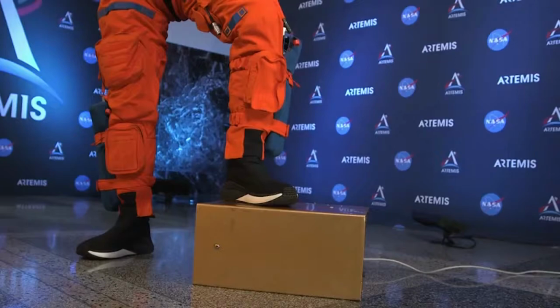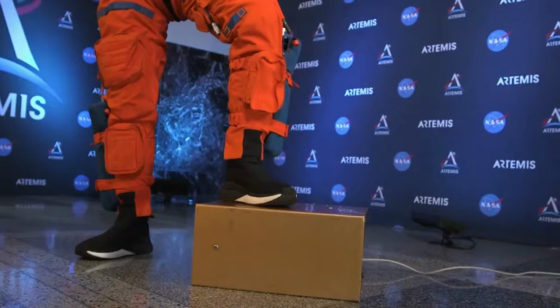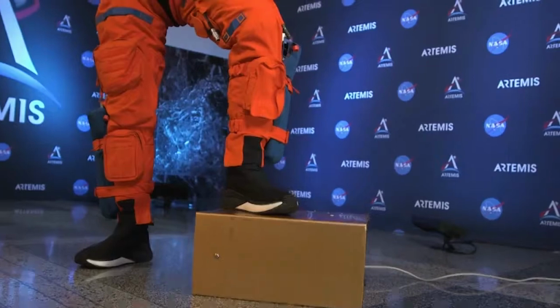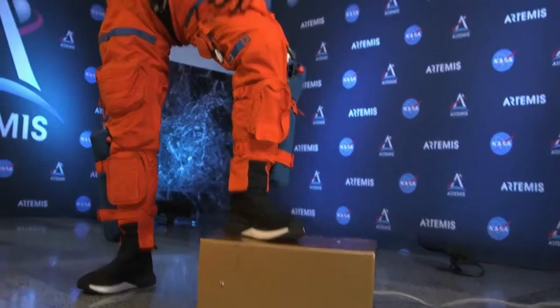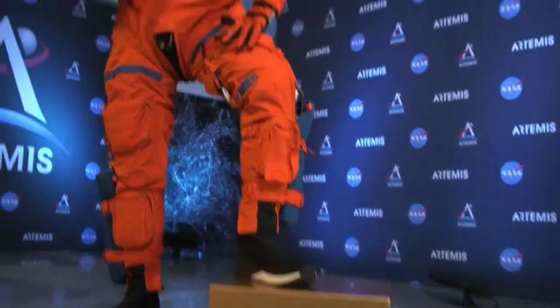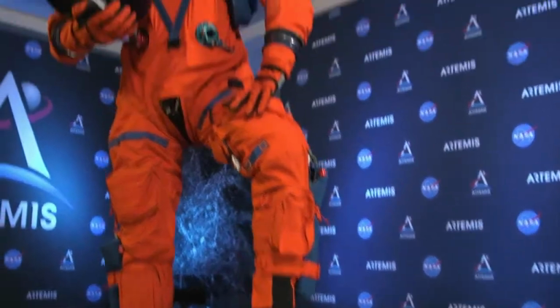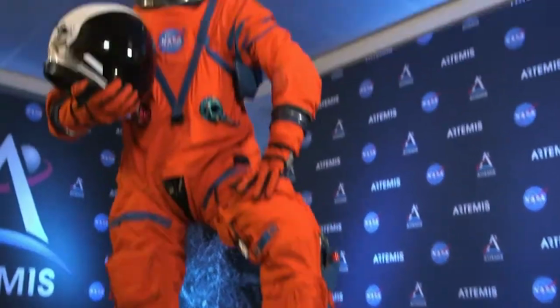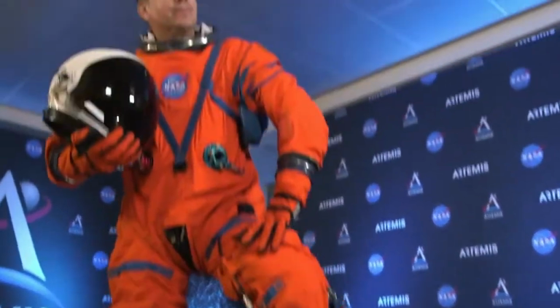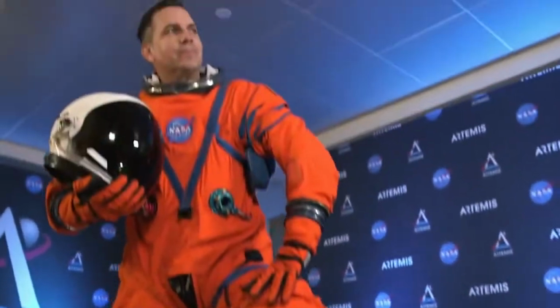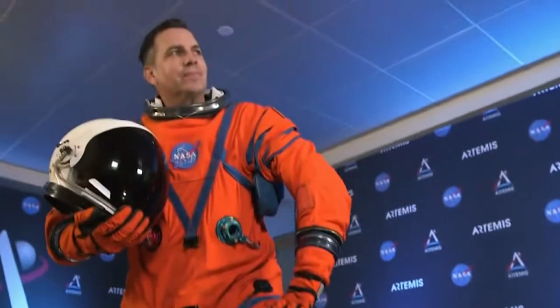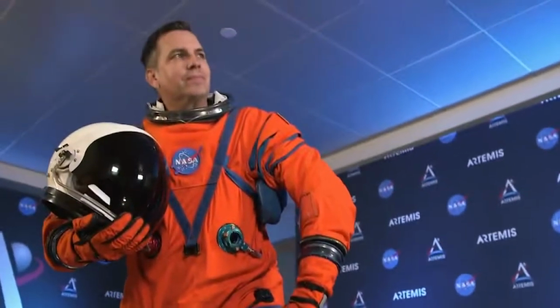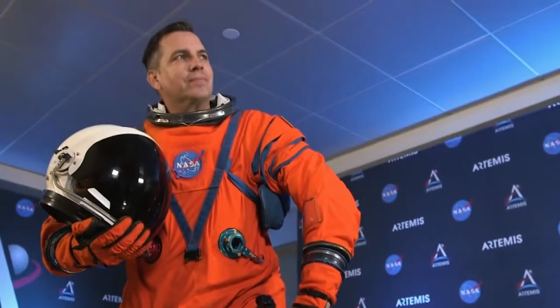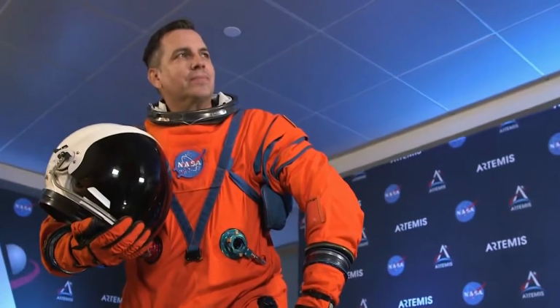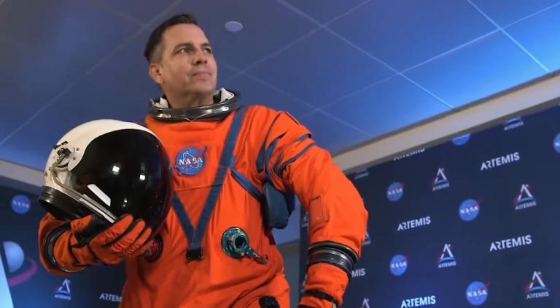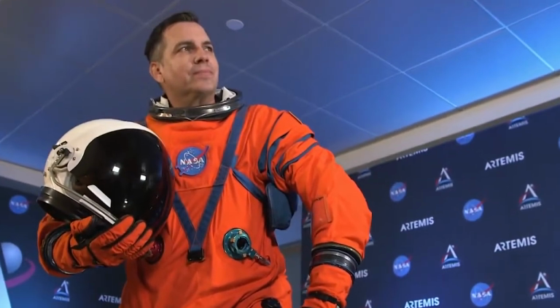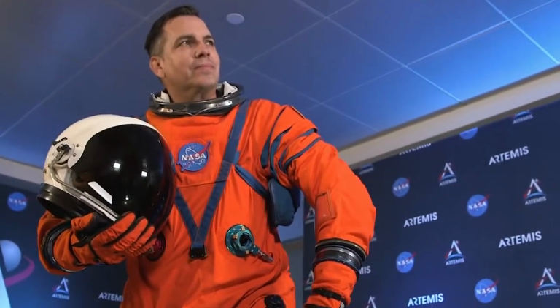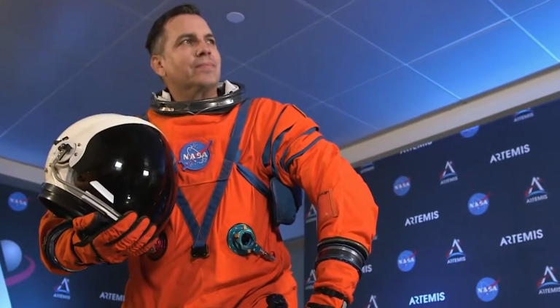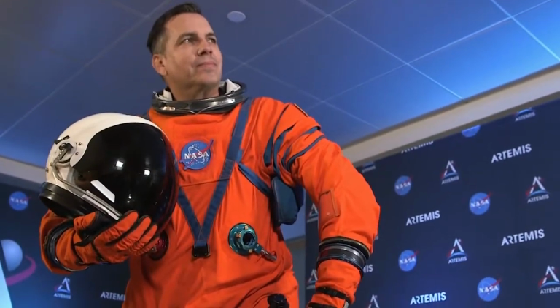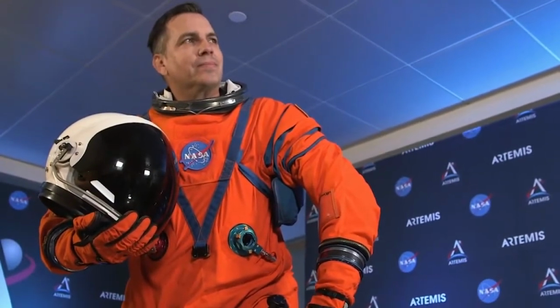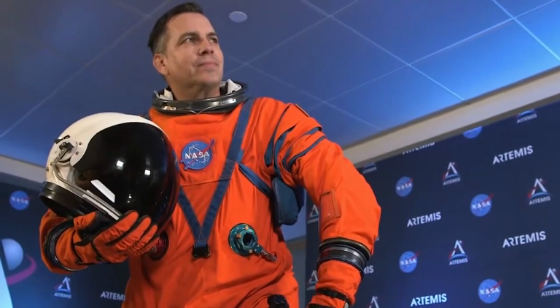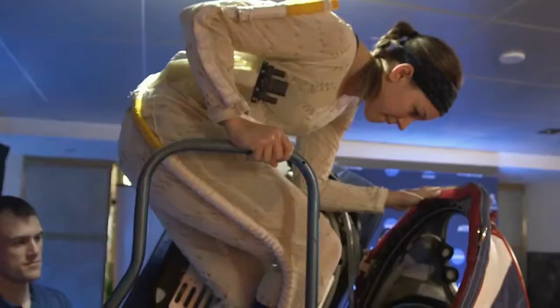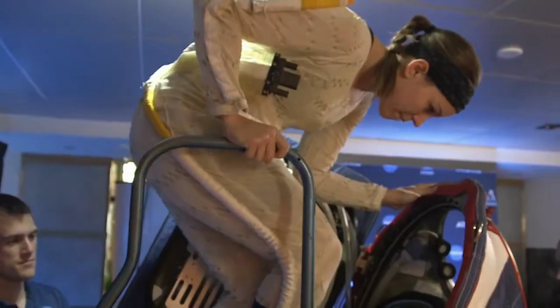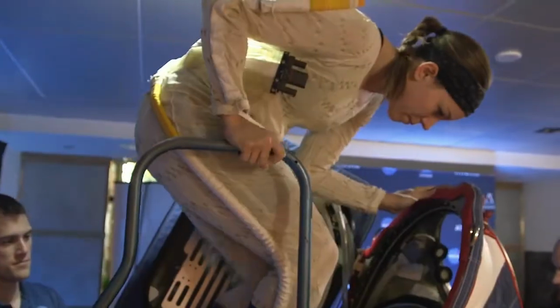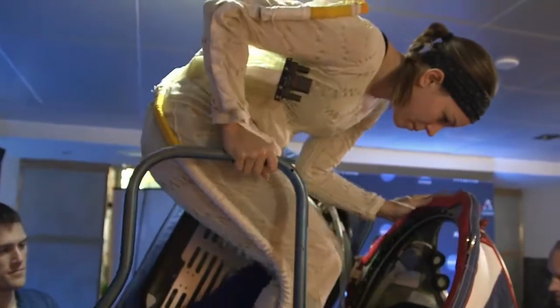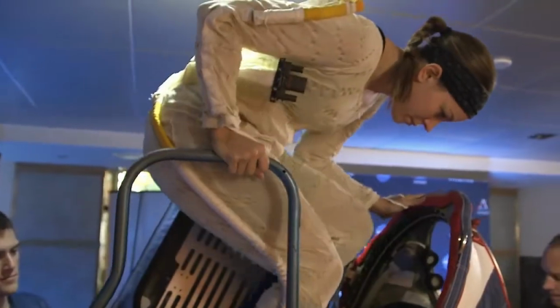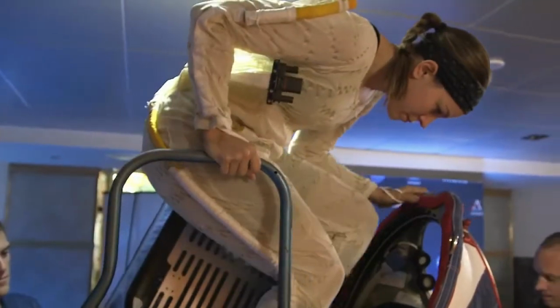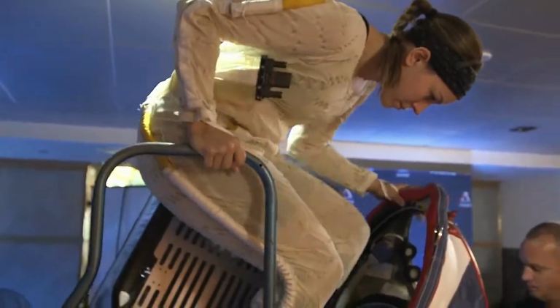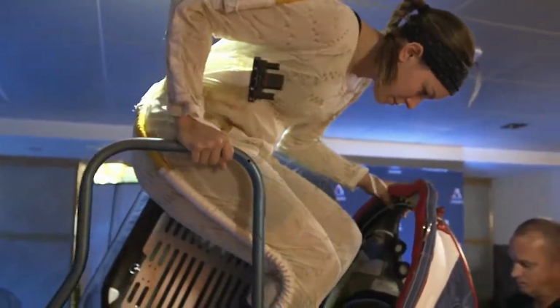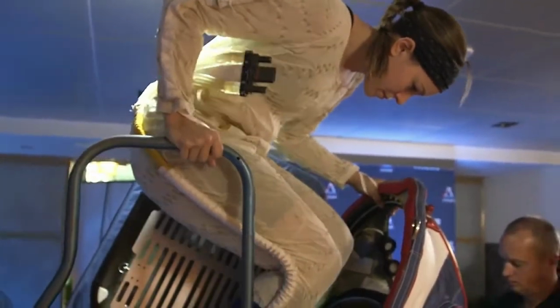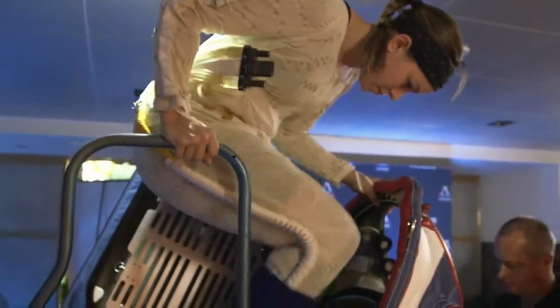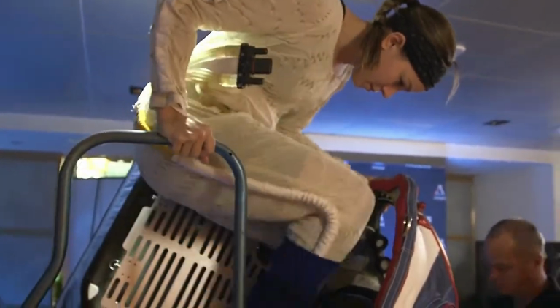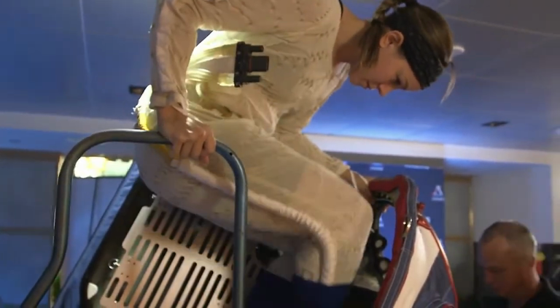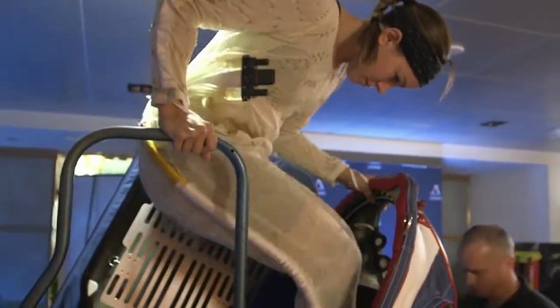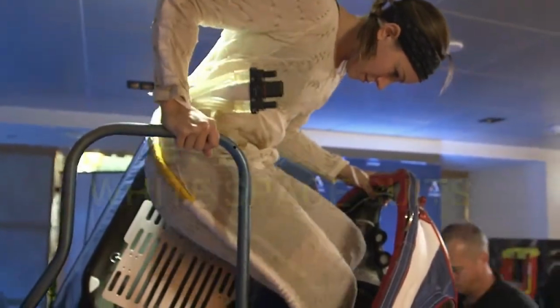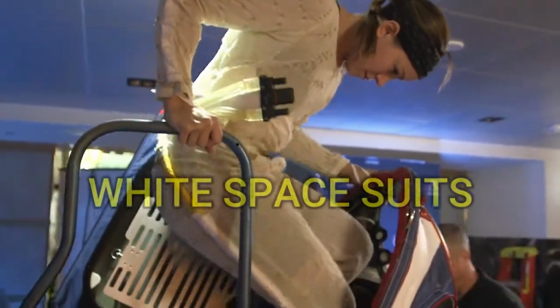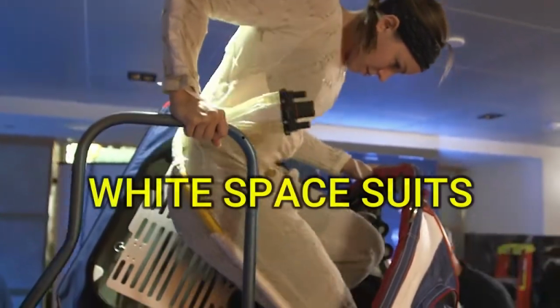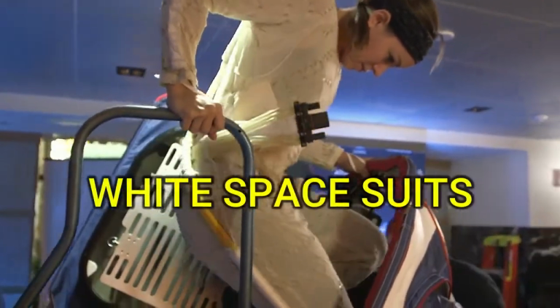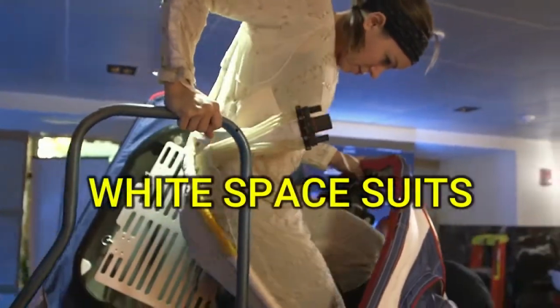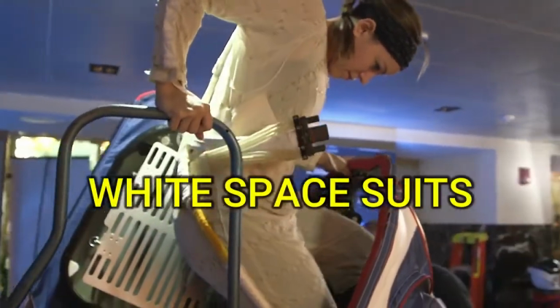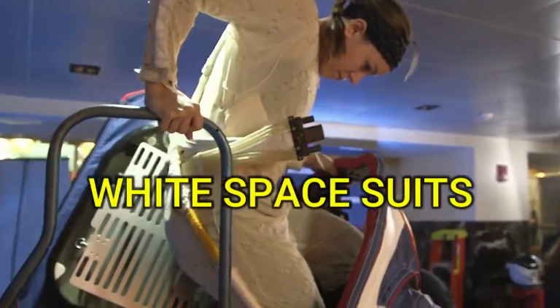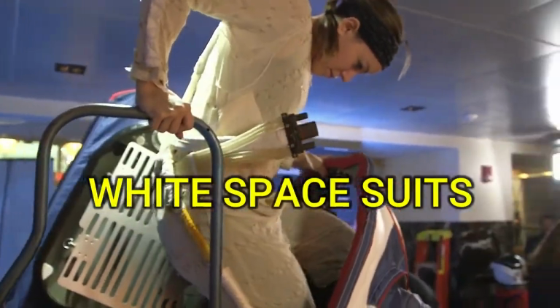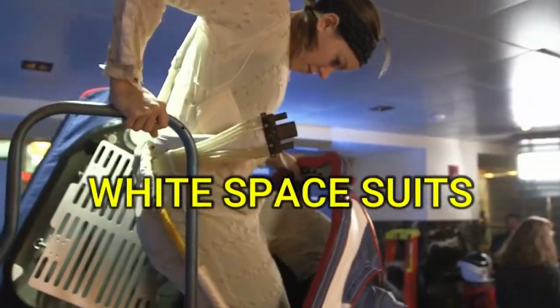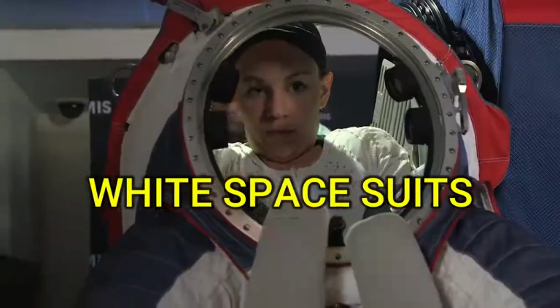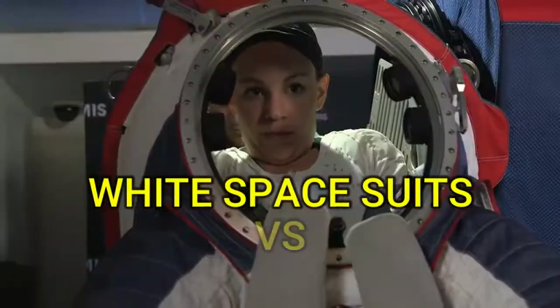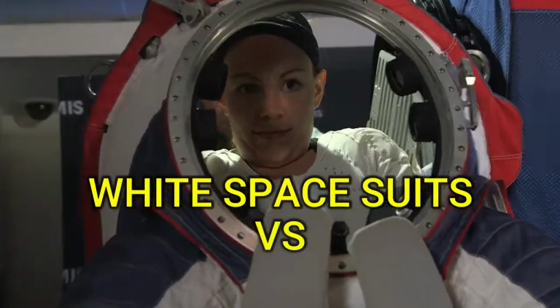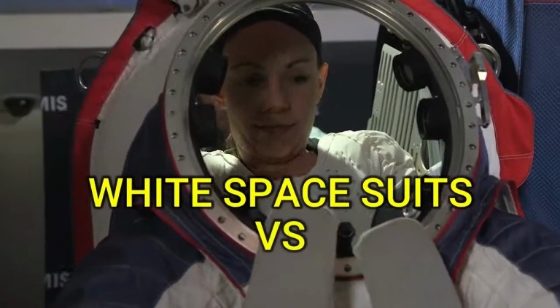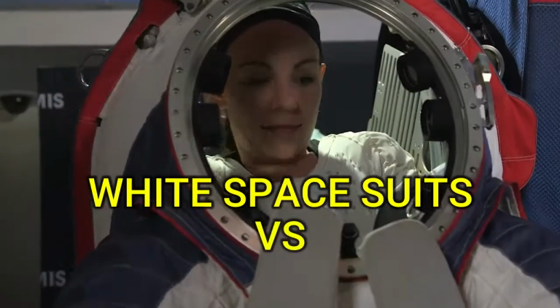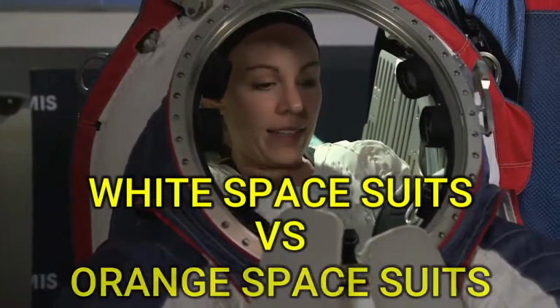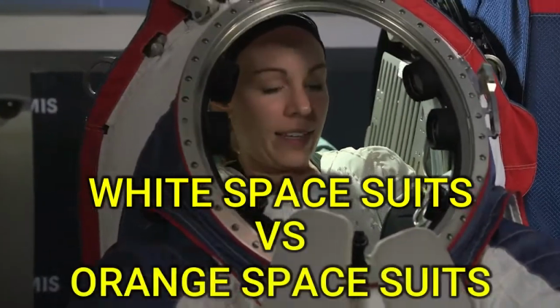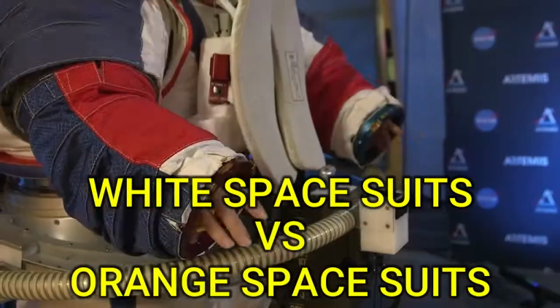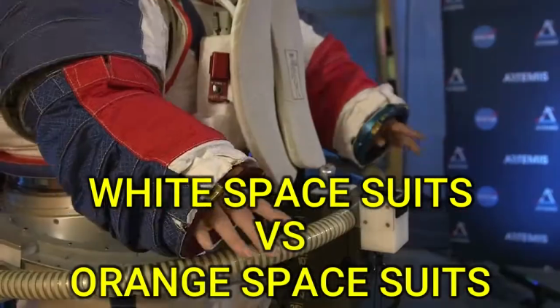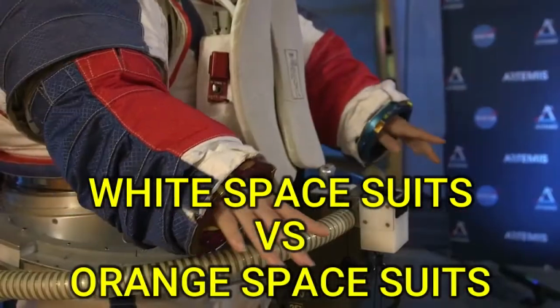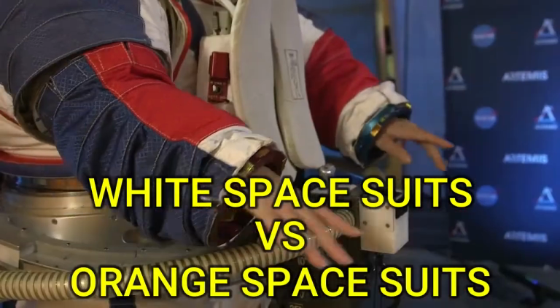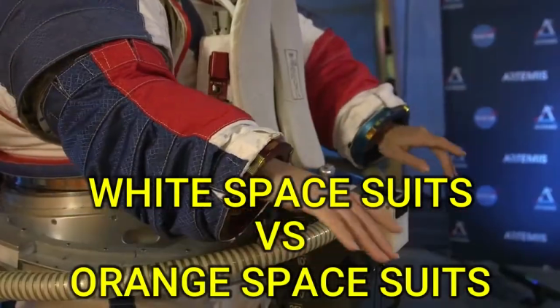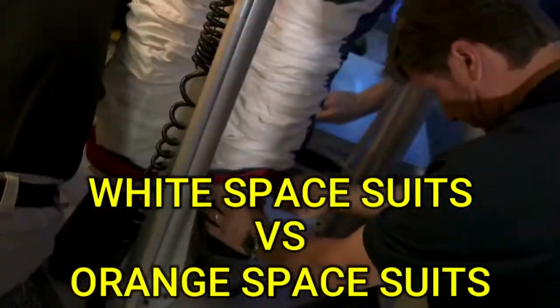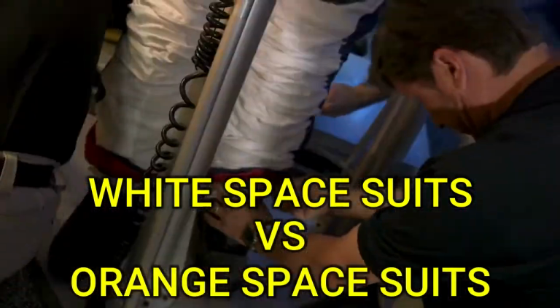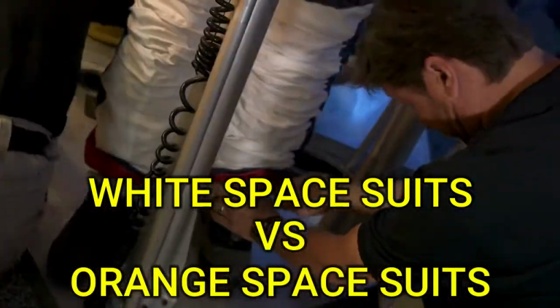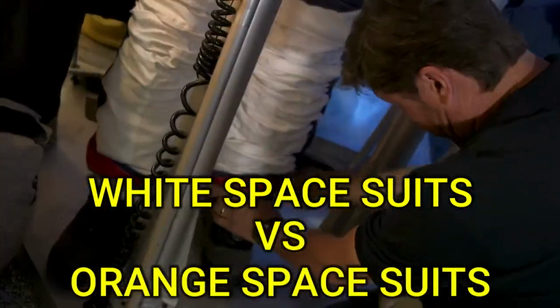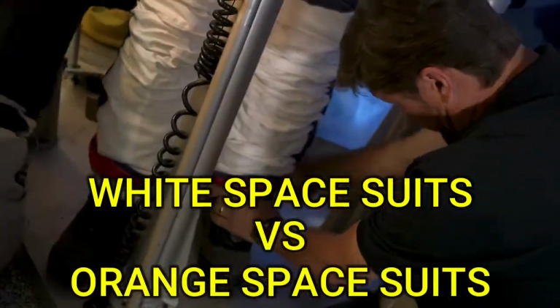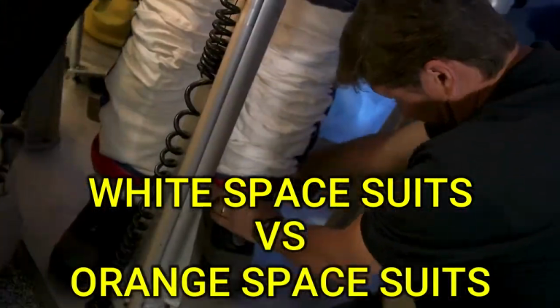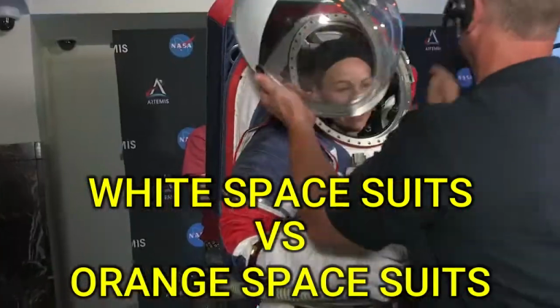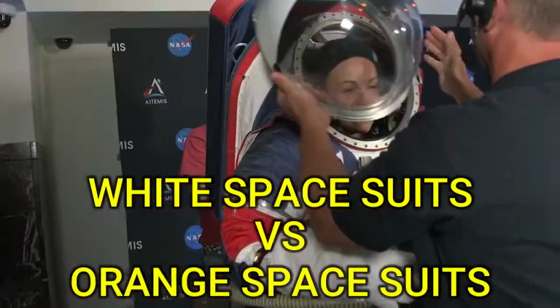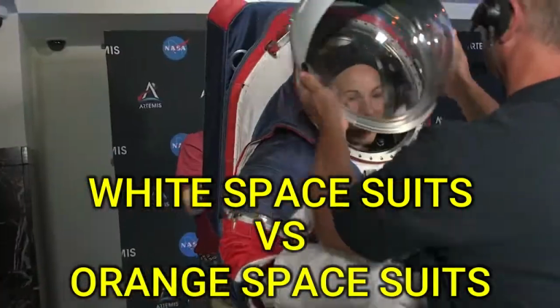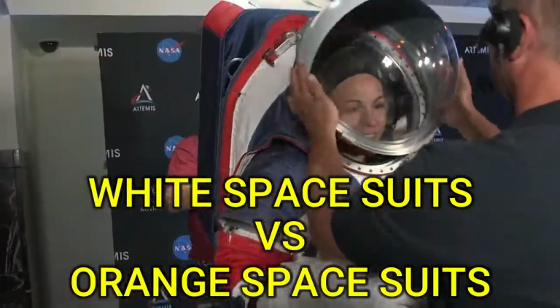Today's video is very interesting. I'm going to tell you what is the difference between white space suits and orange space suits. Let's get started.